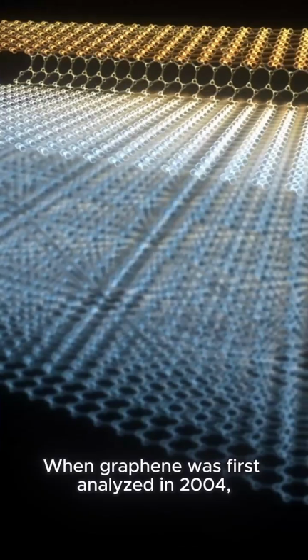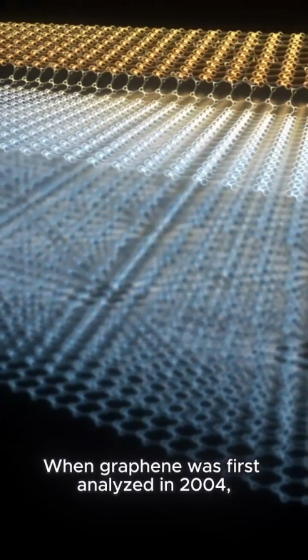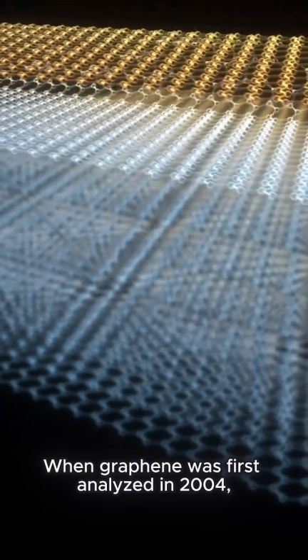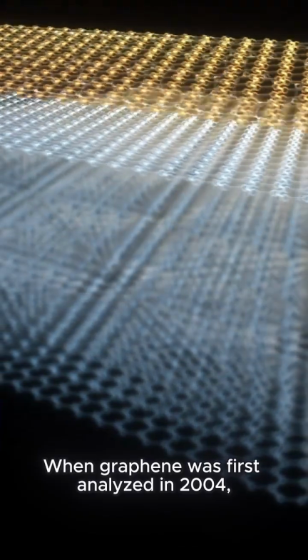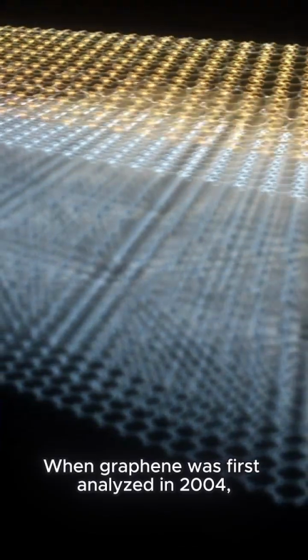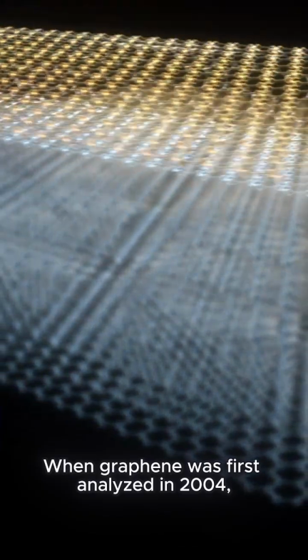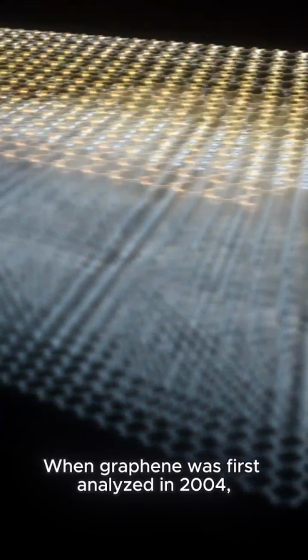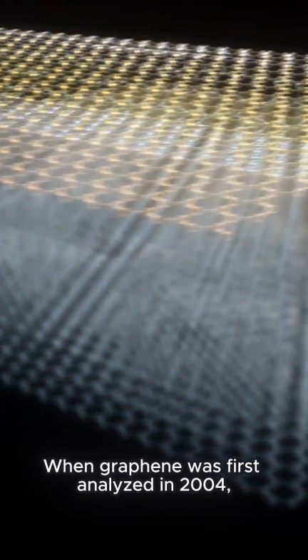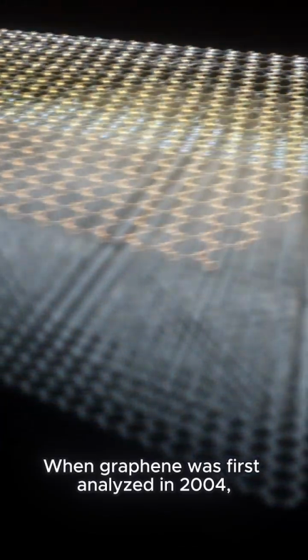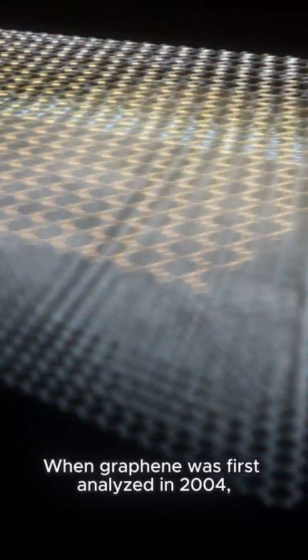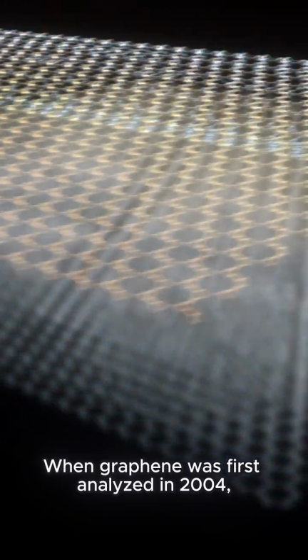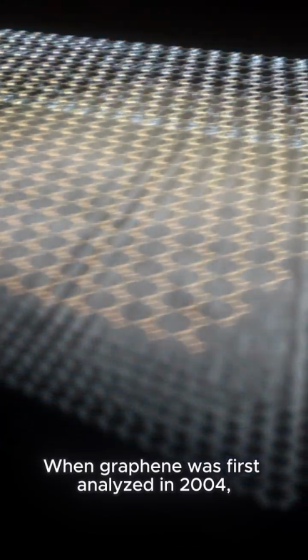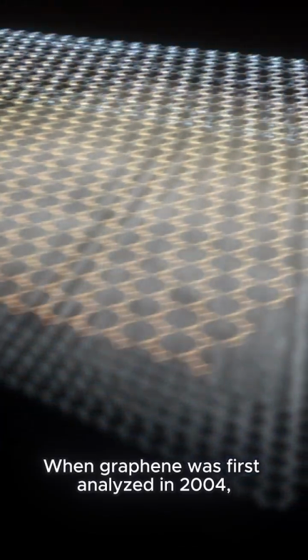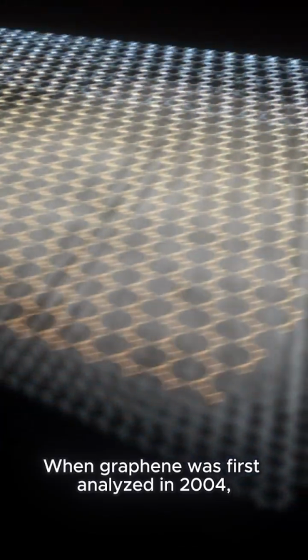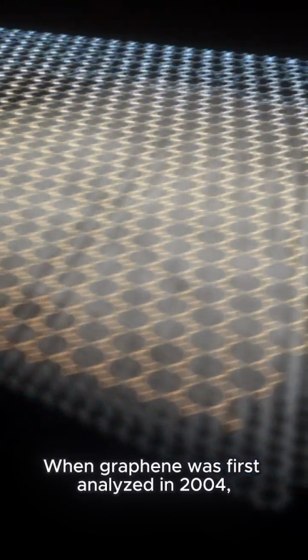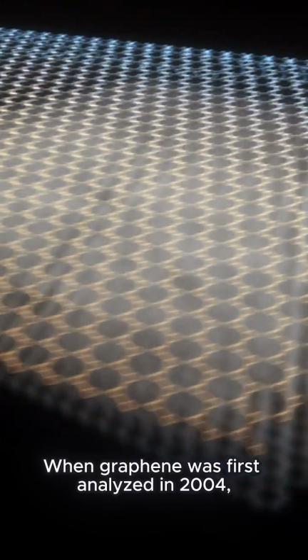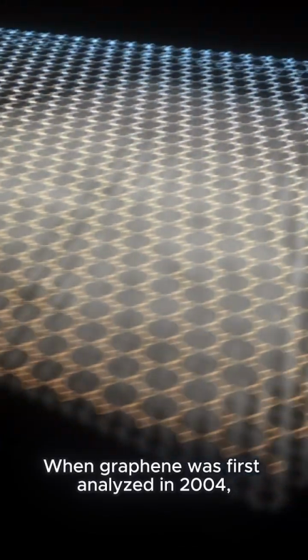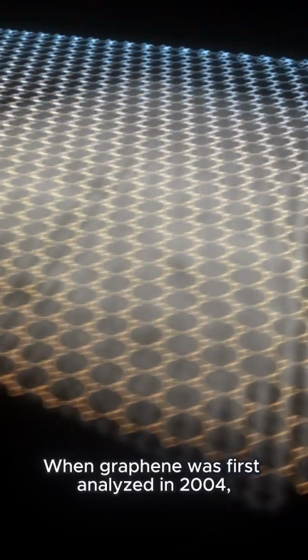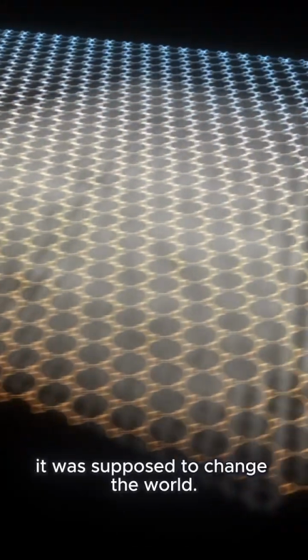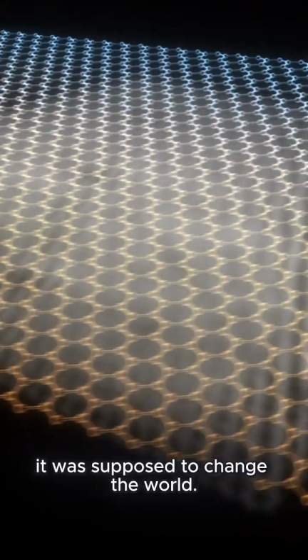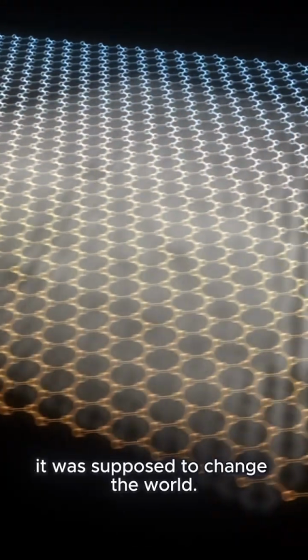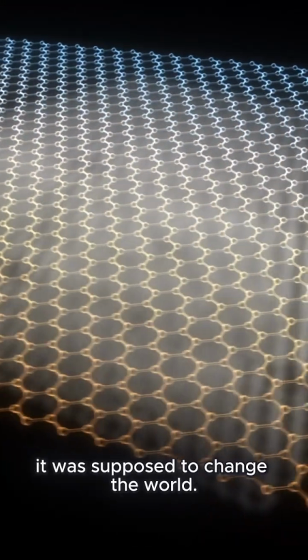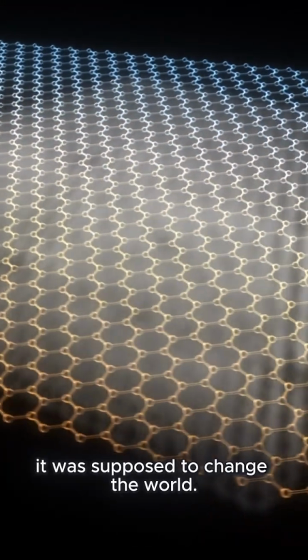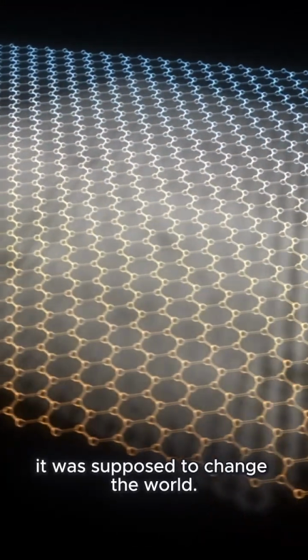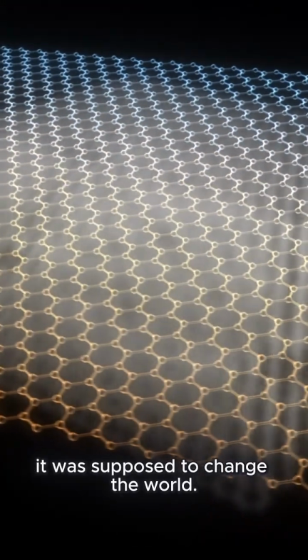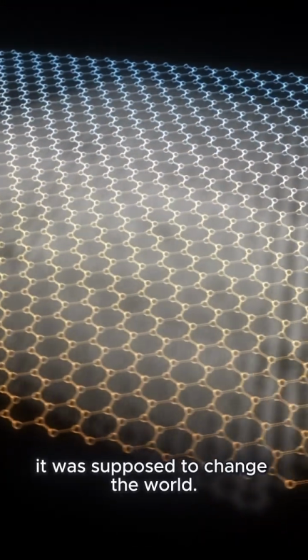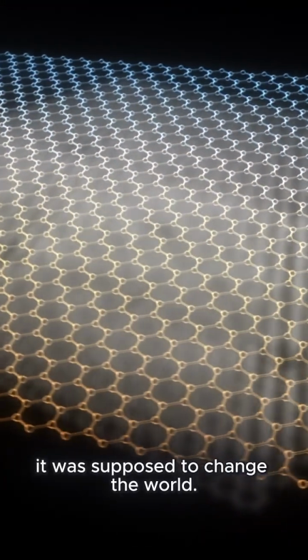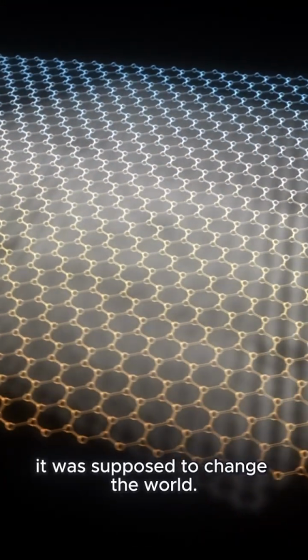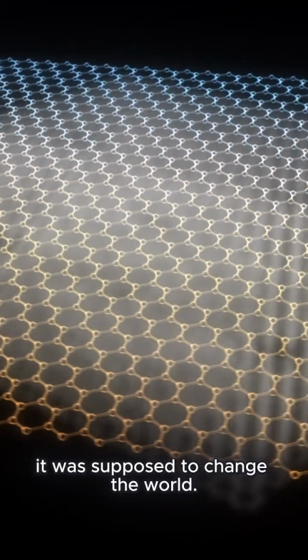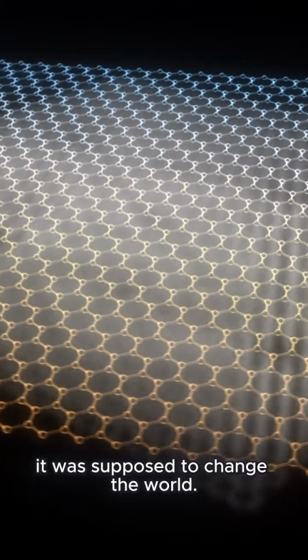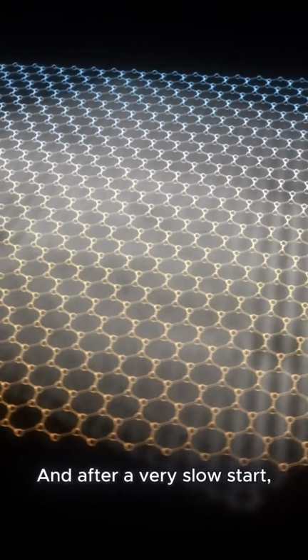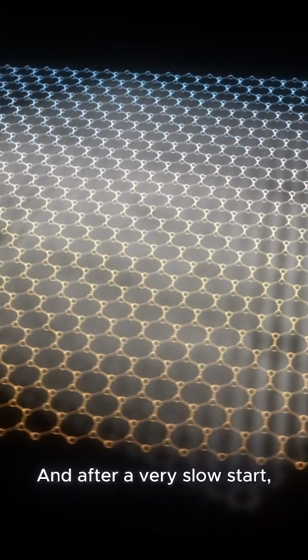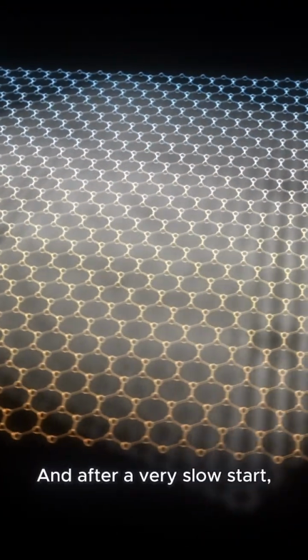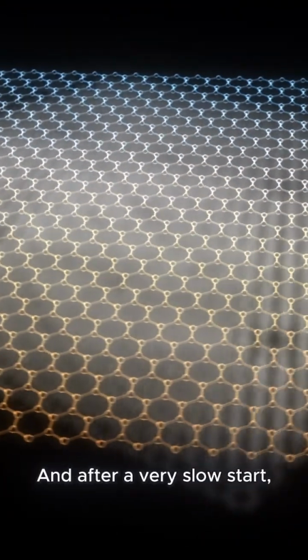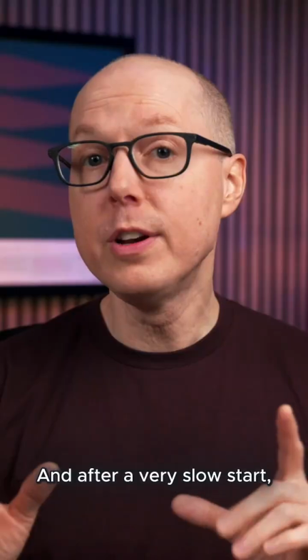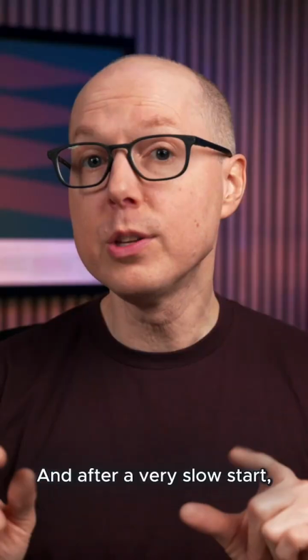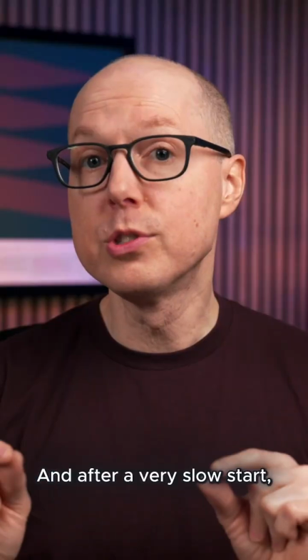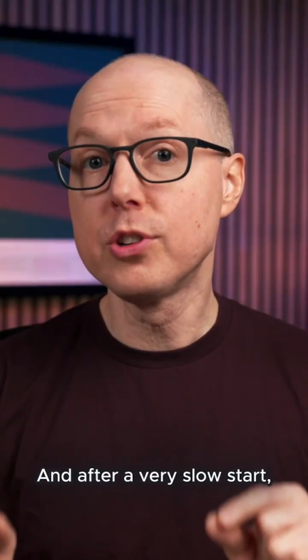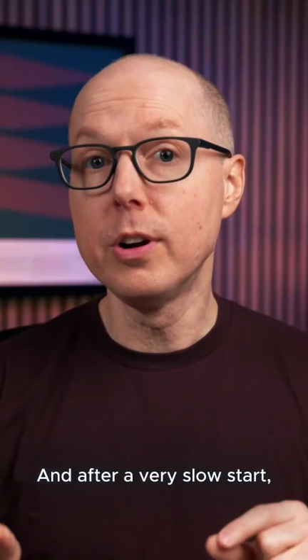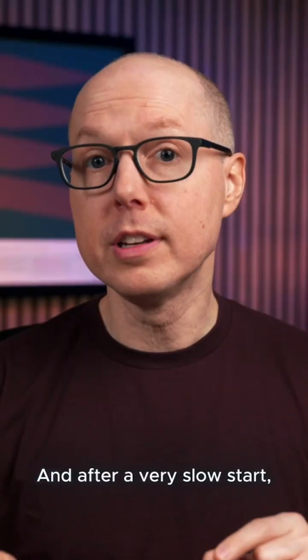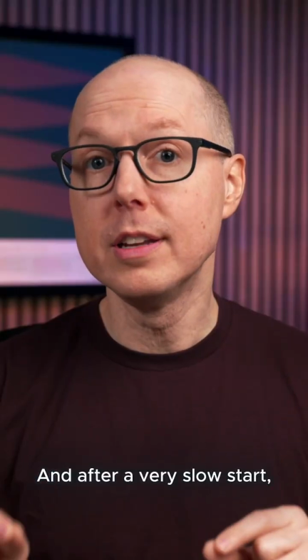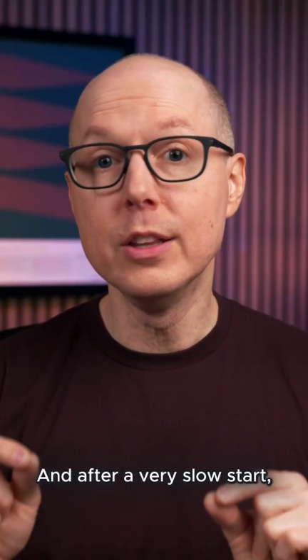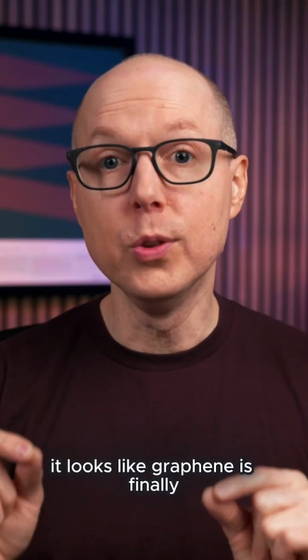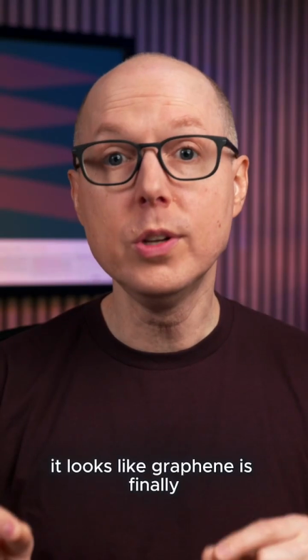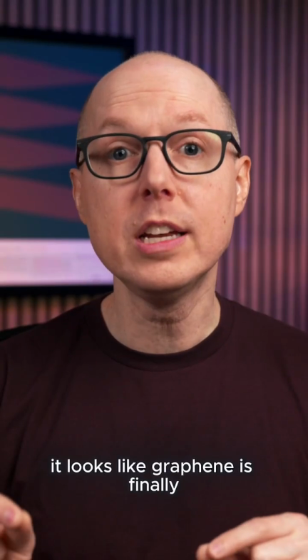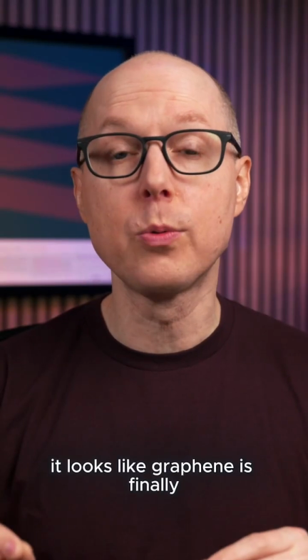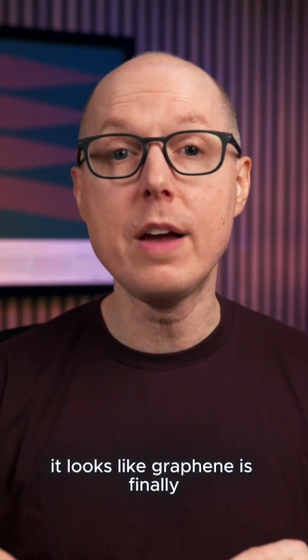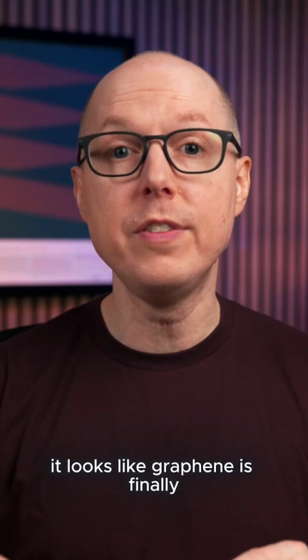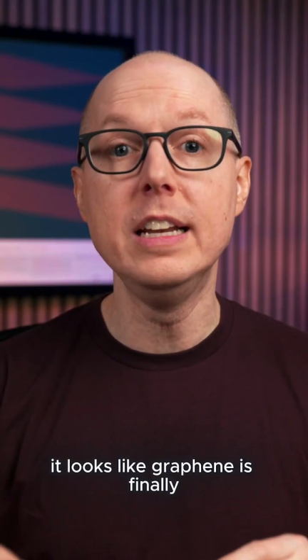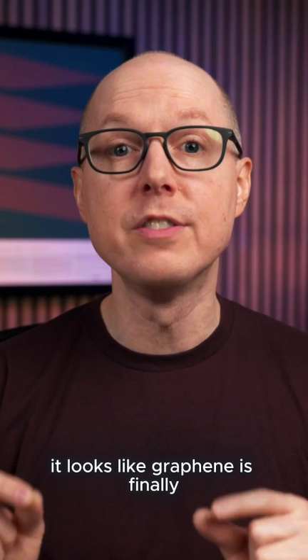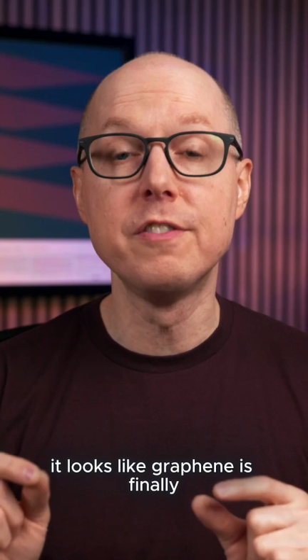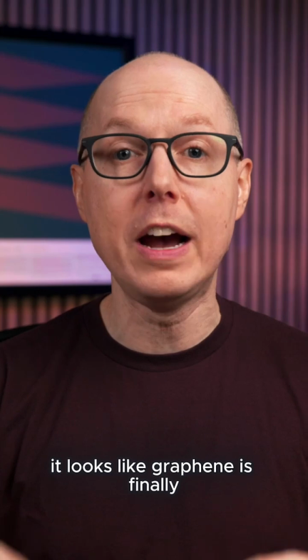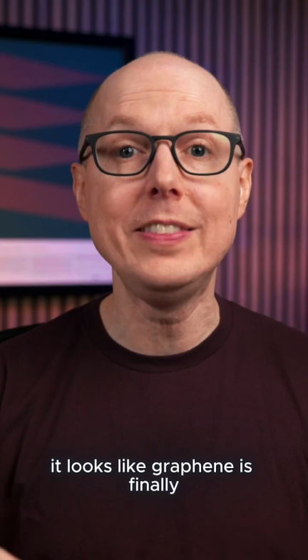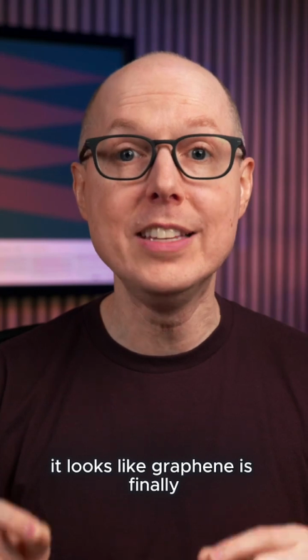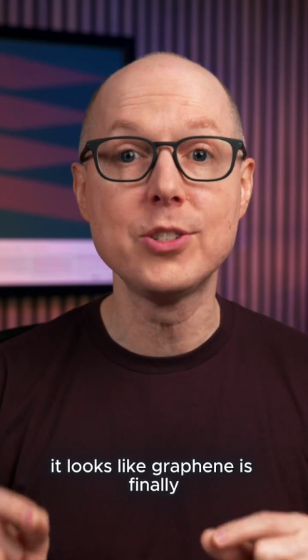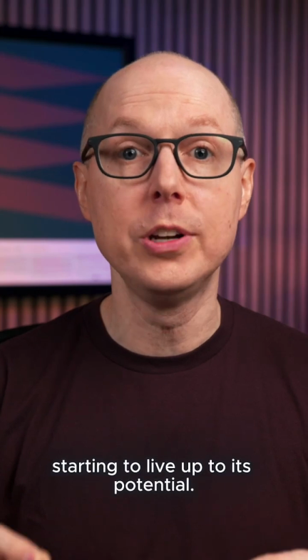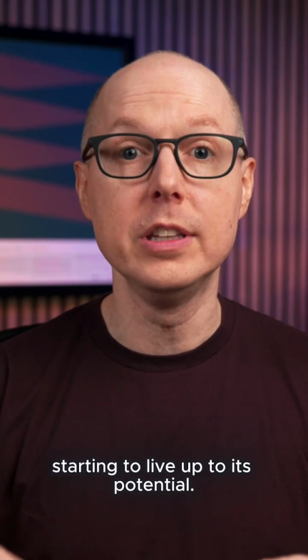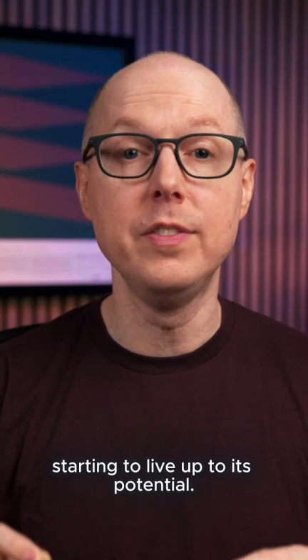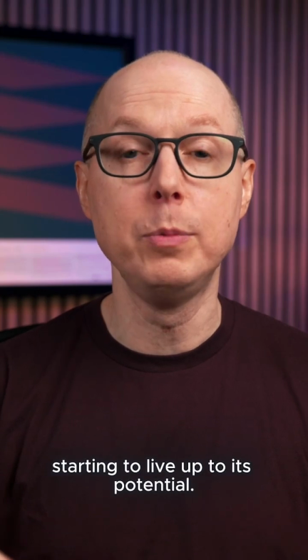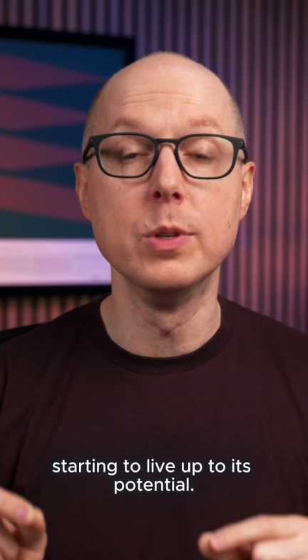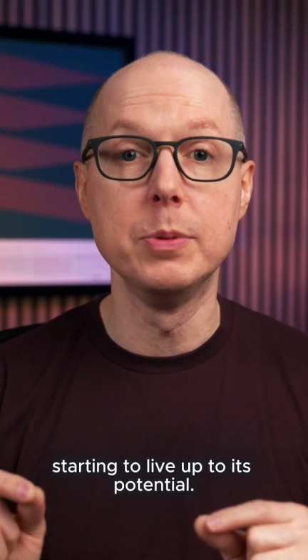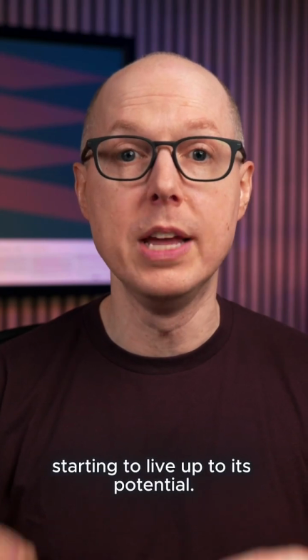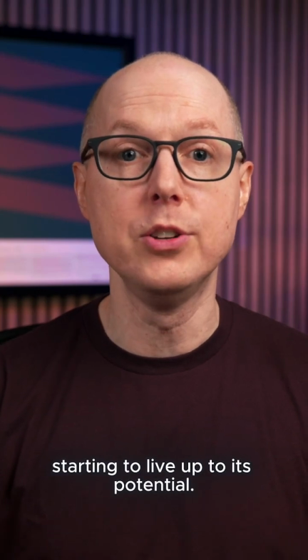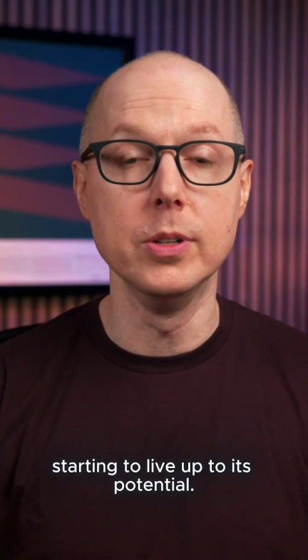When graphene was first analyzed in 2004, it was supposed to change the world. And after a very slow start, it looks like graphene is finally starting to live up to its potential.